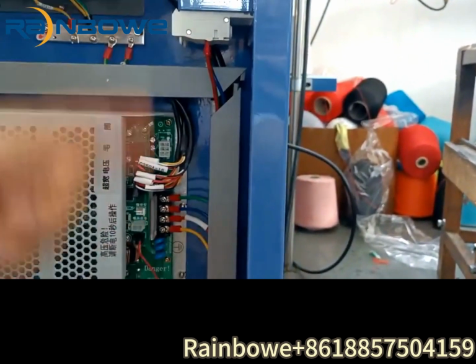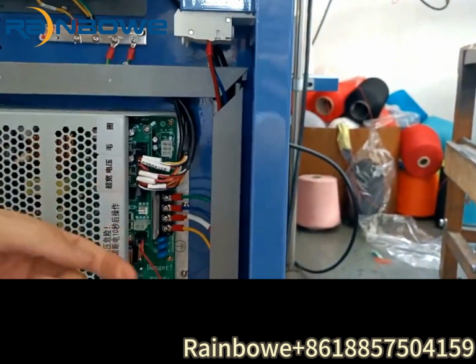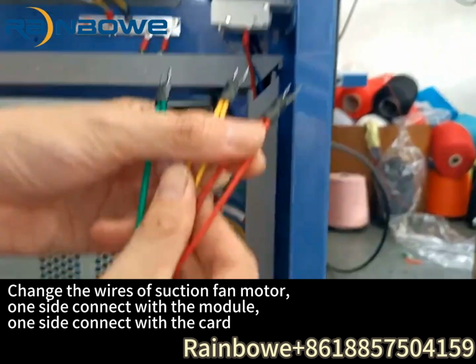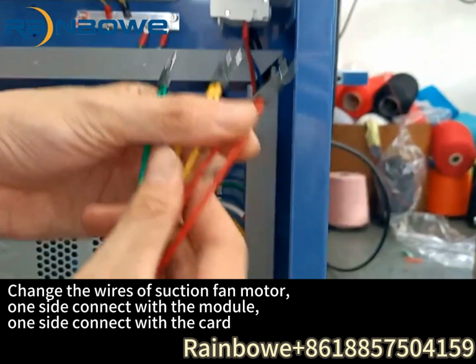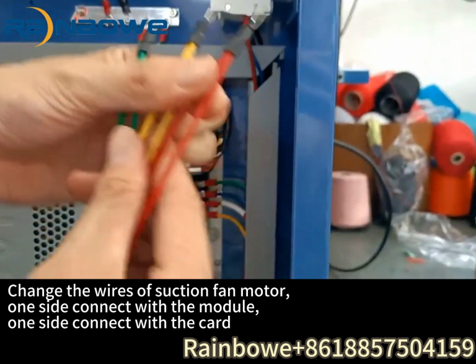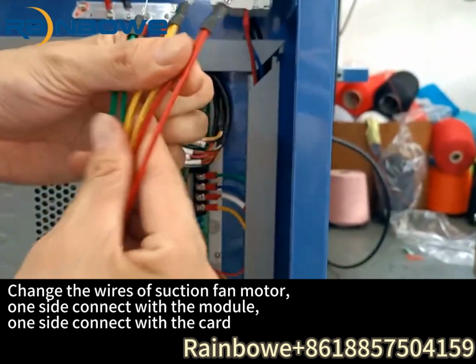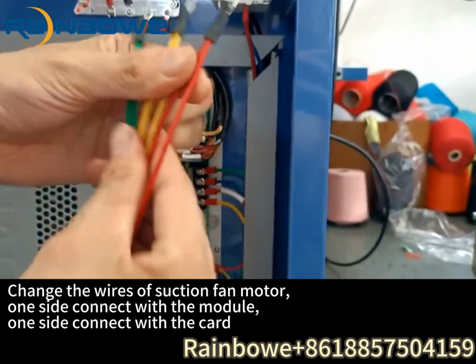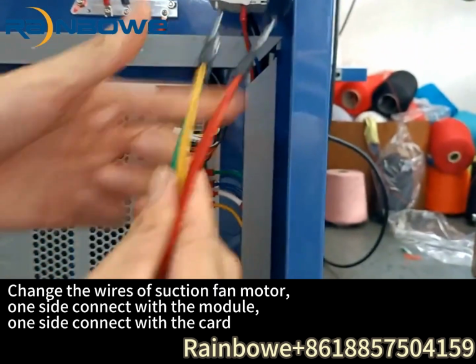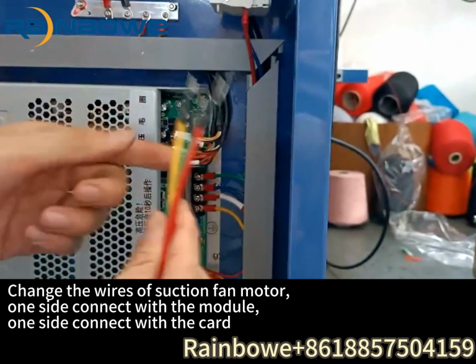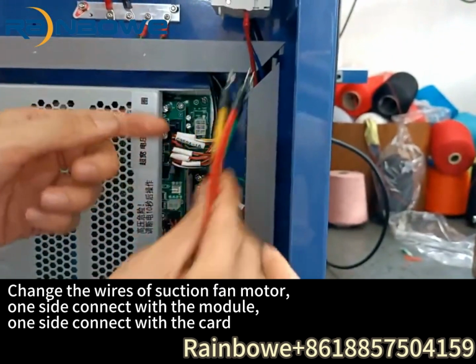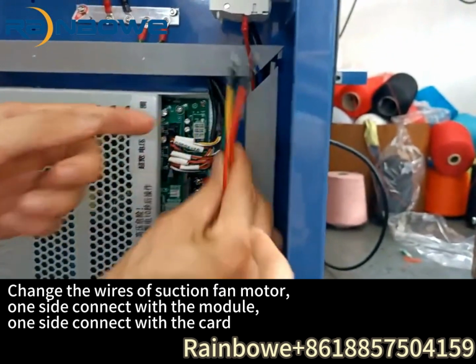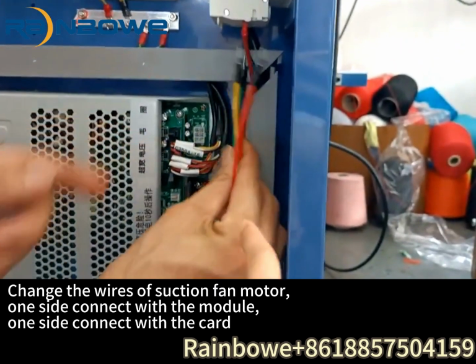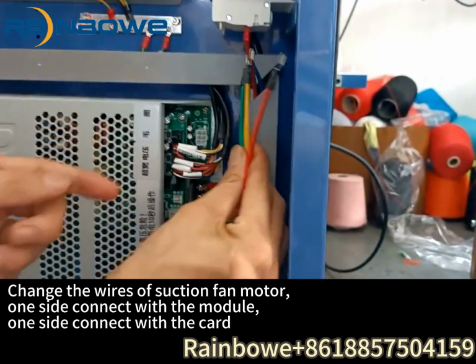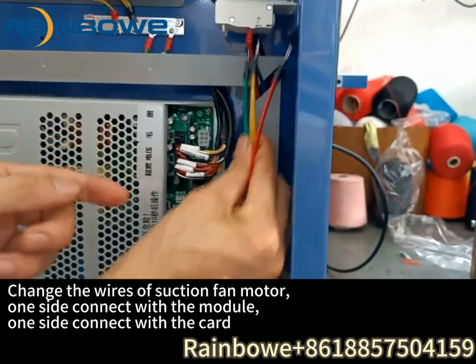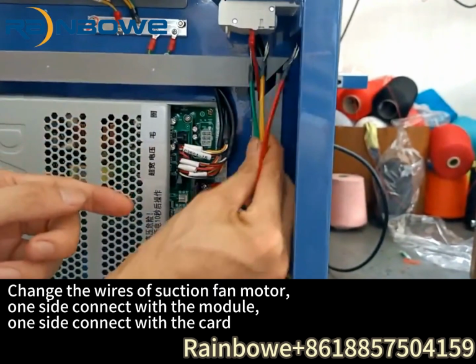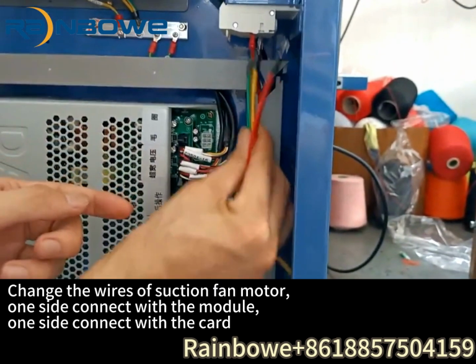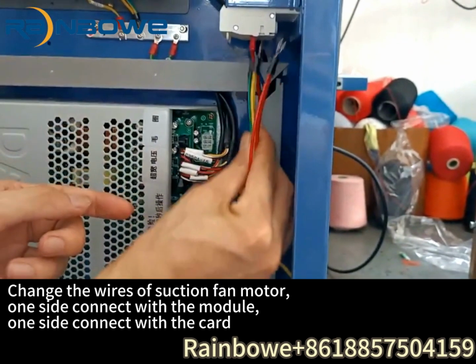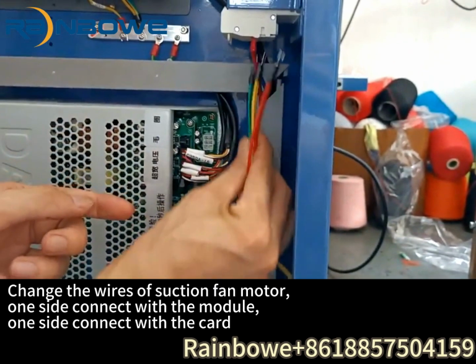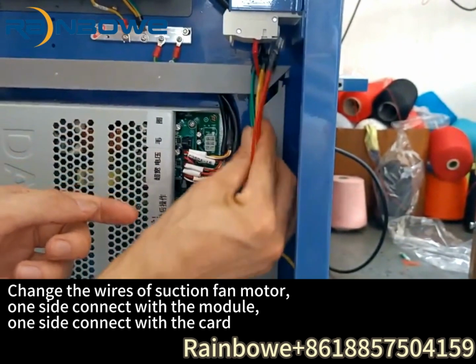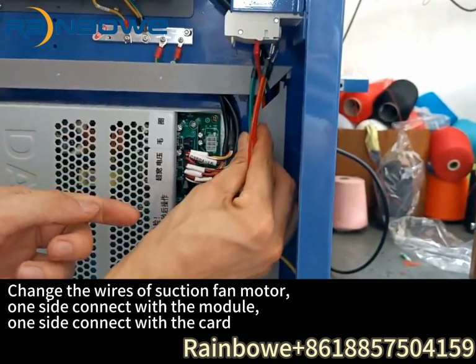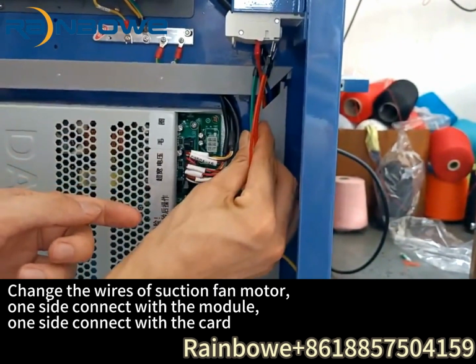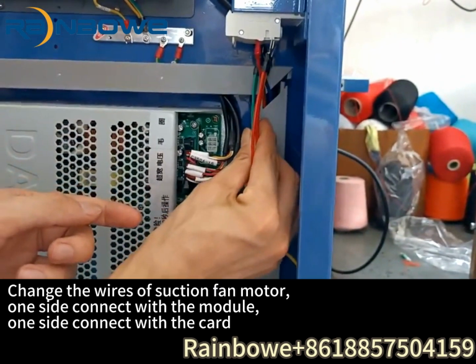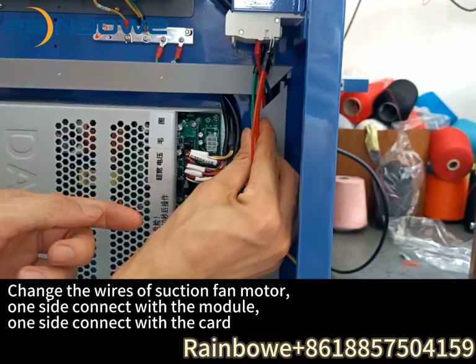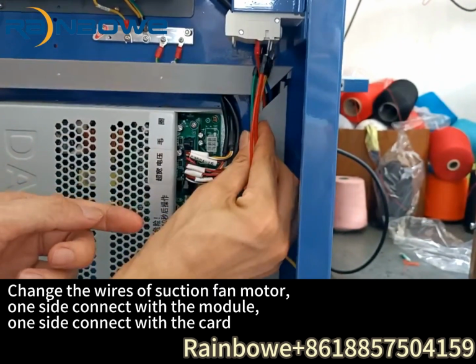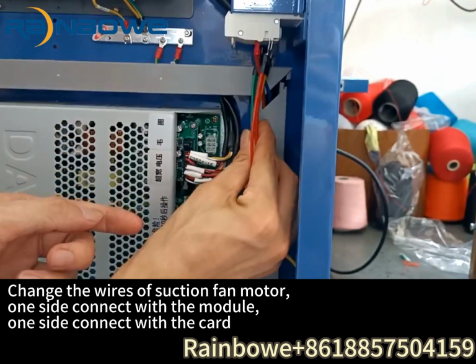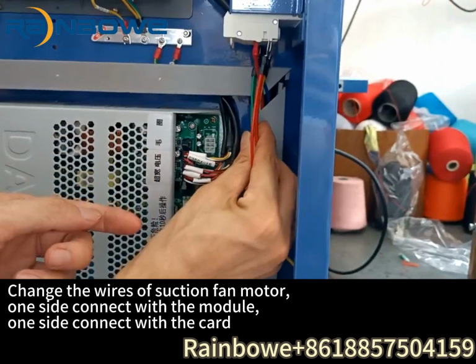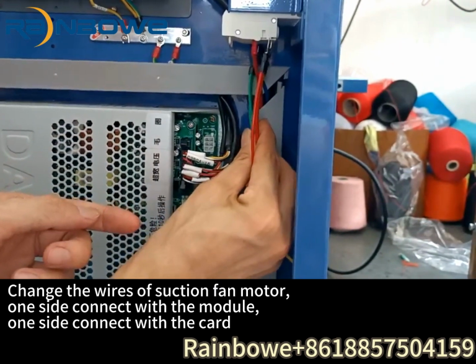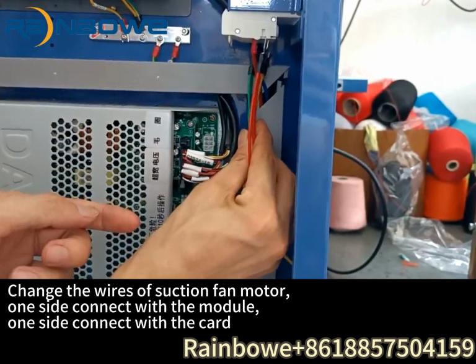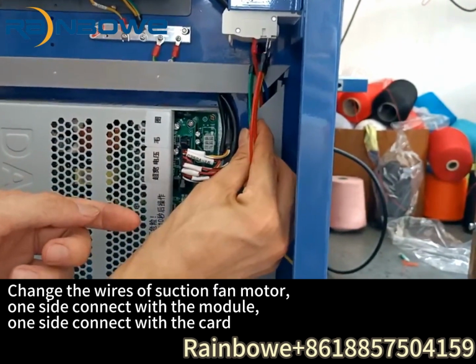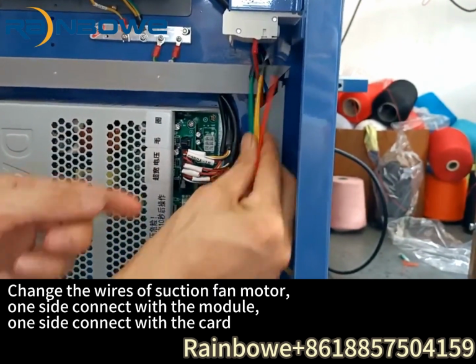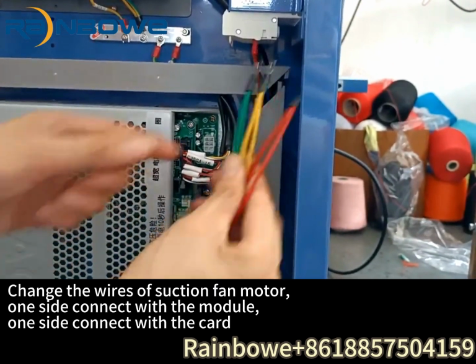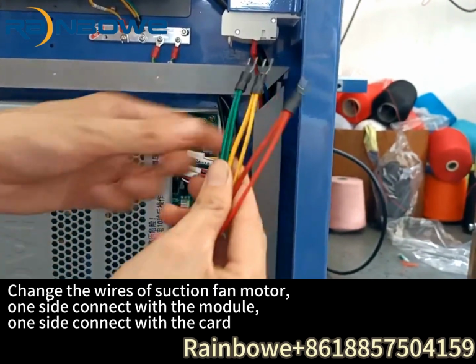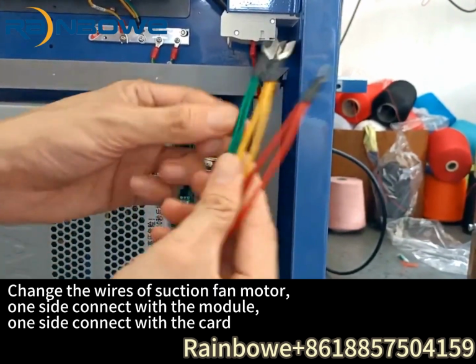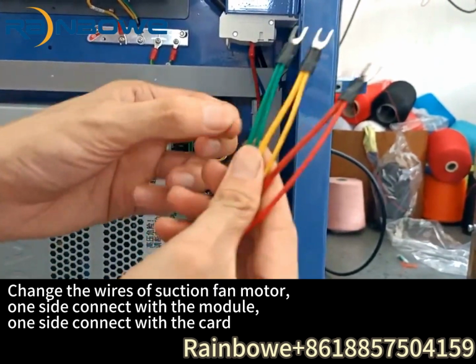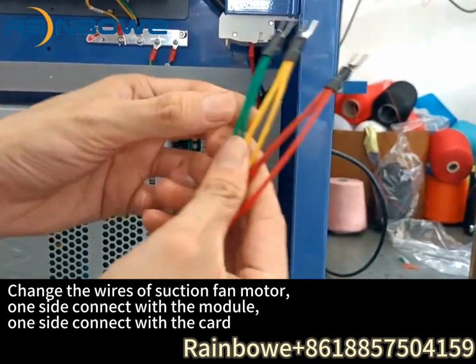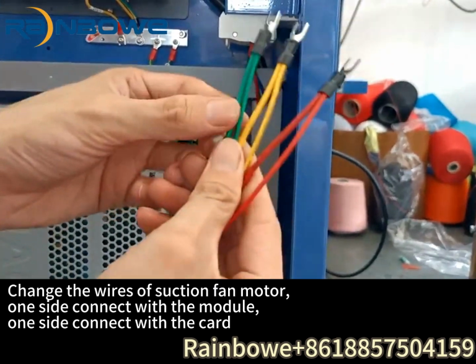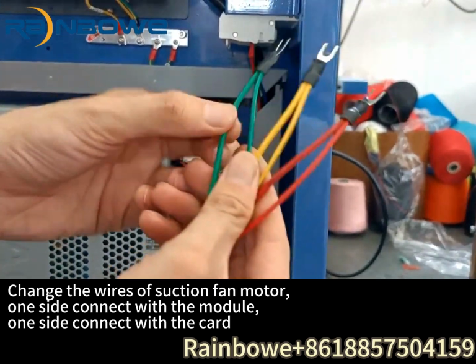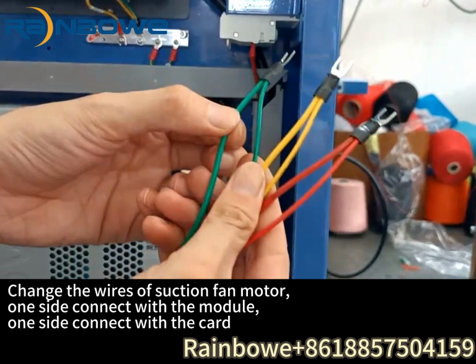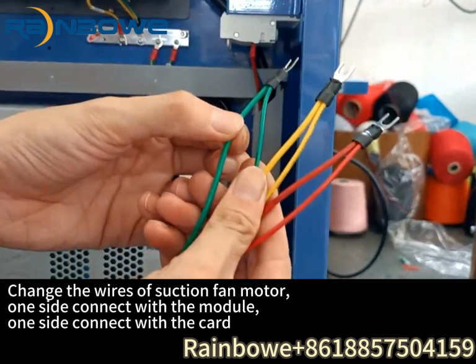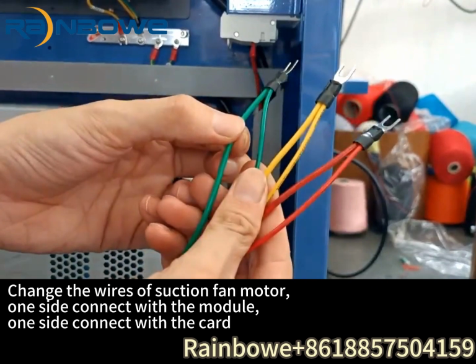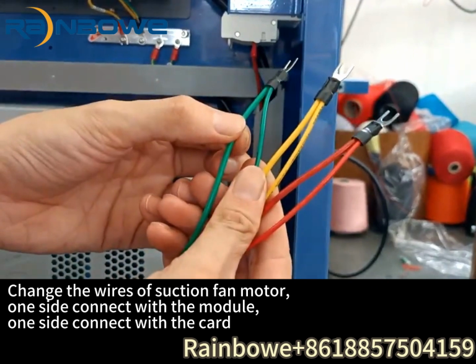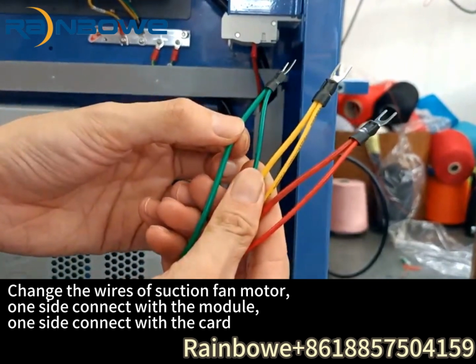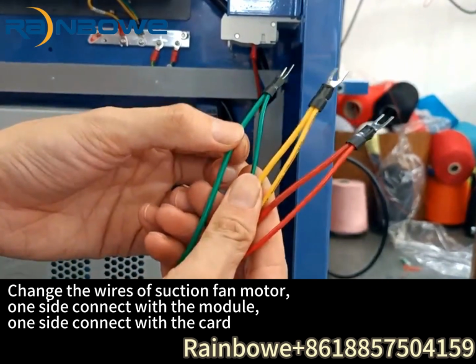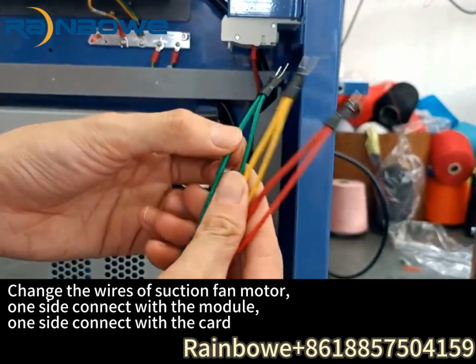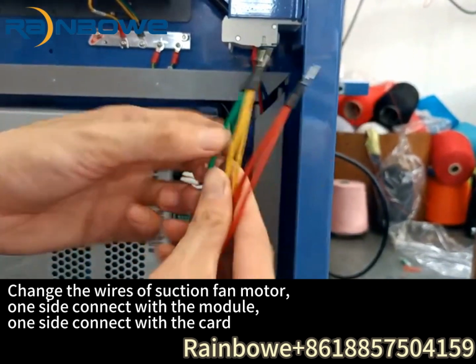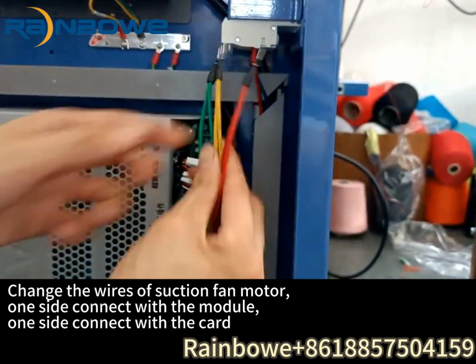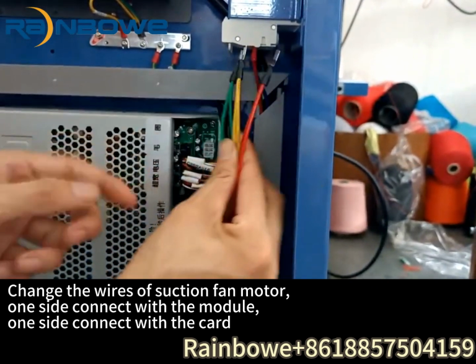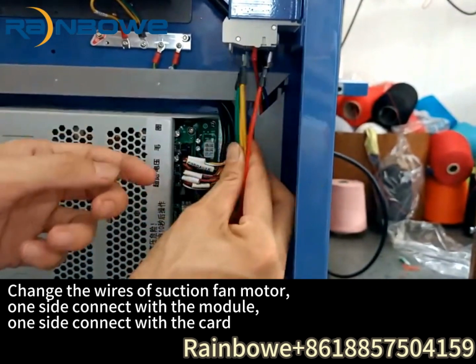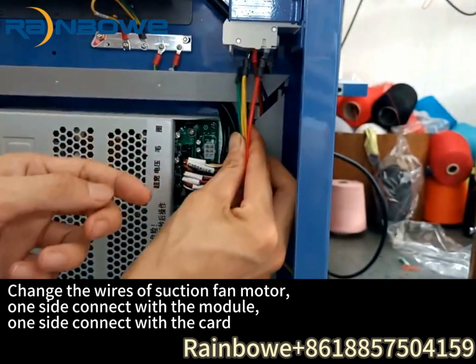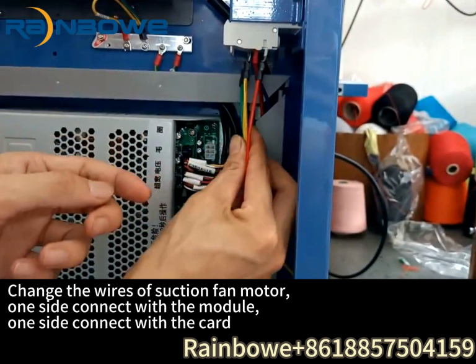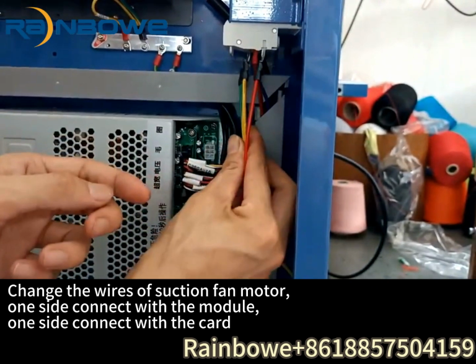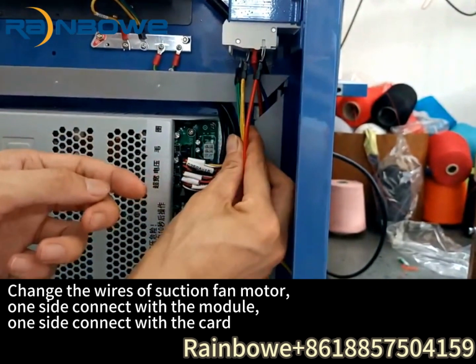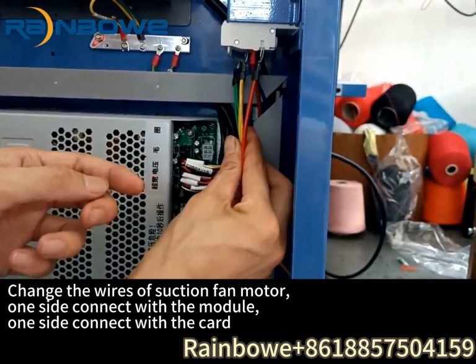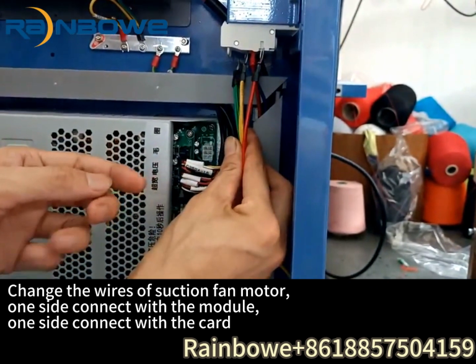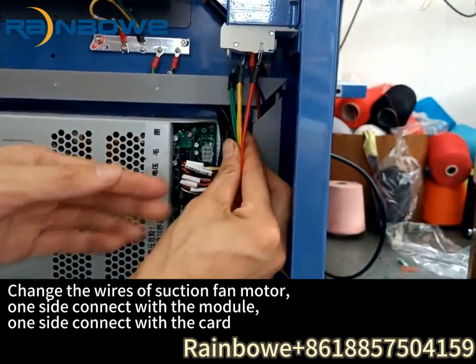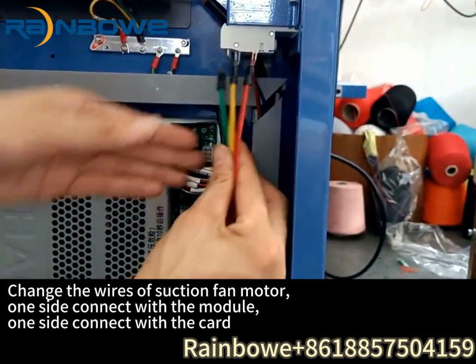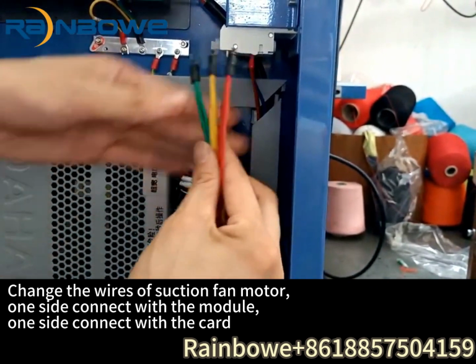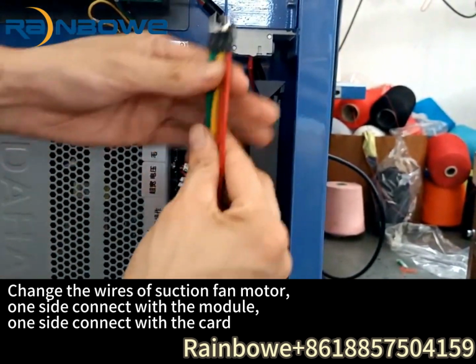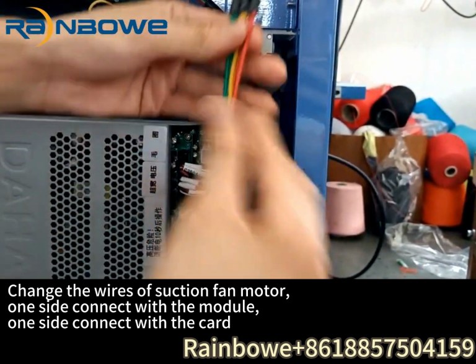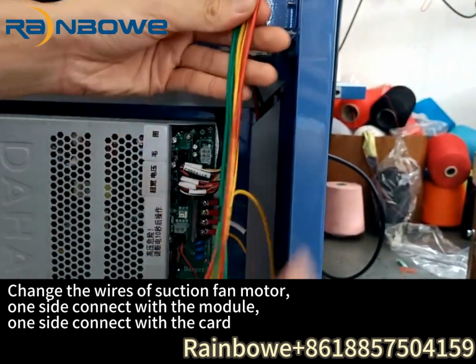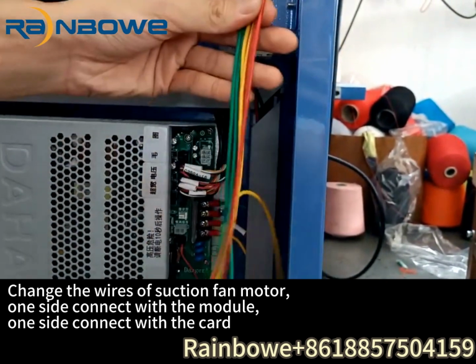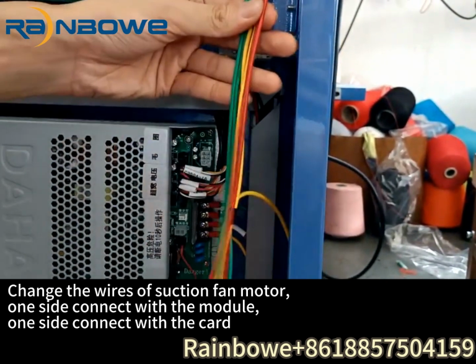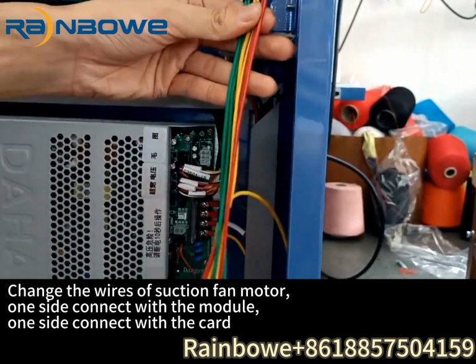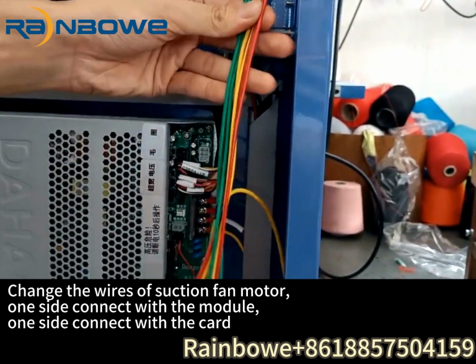Change the wires of the suction fan motor — one side connects with the module, and one side connects with the car.